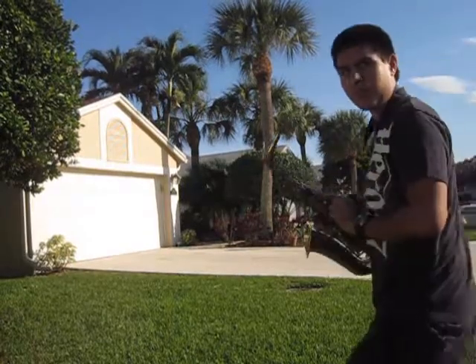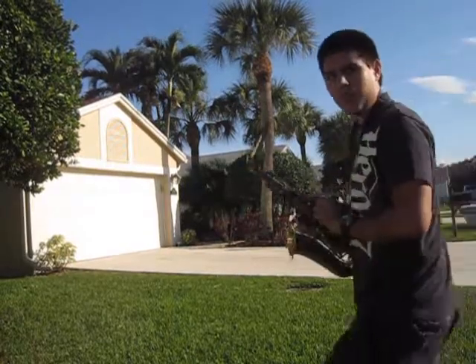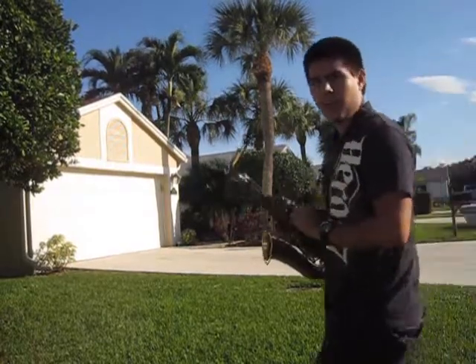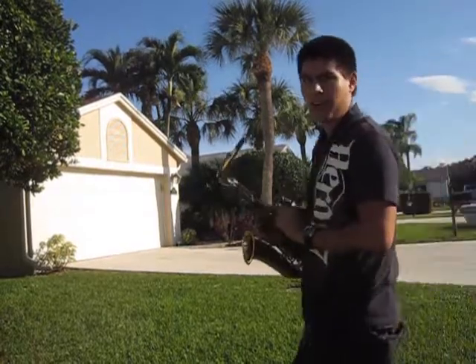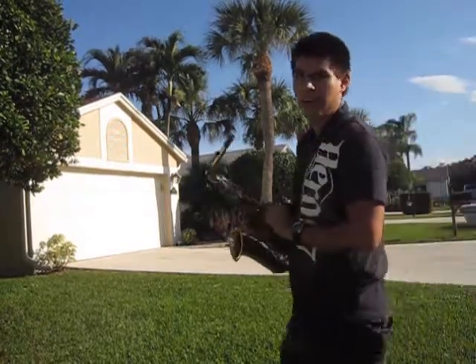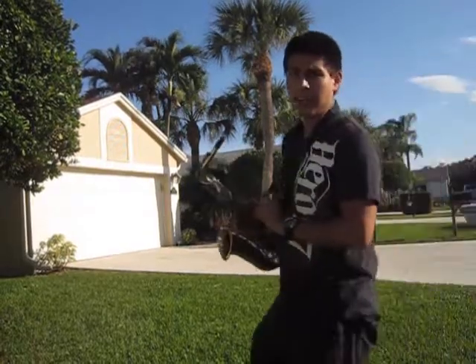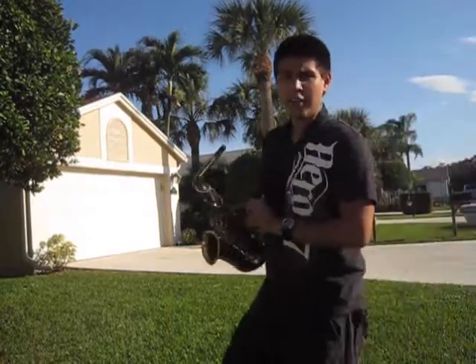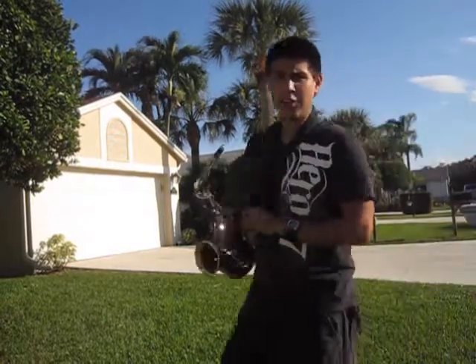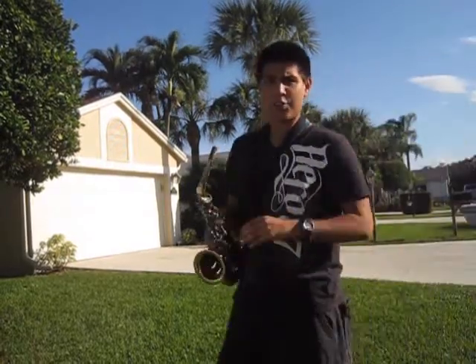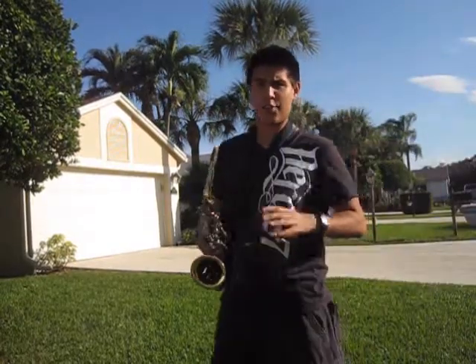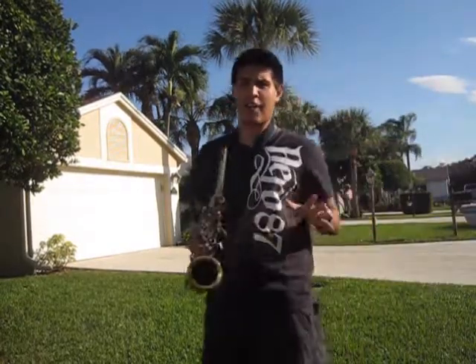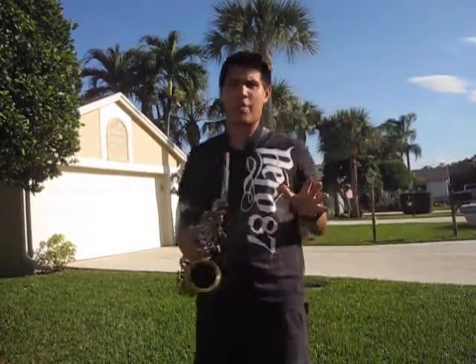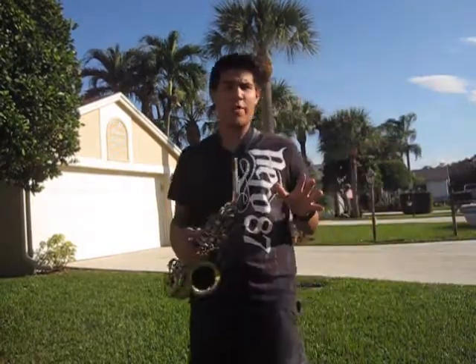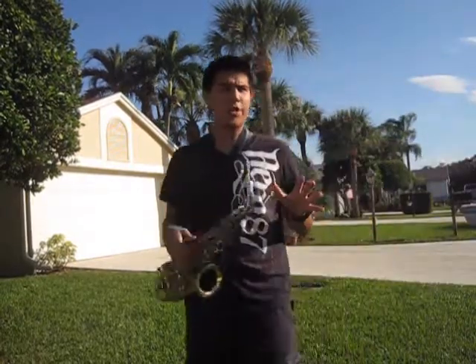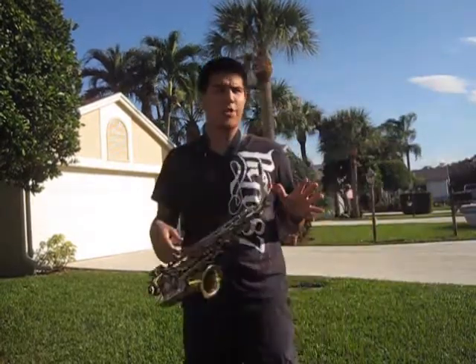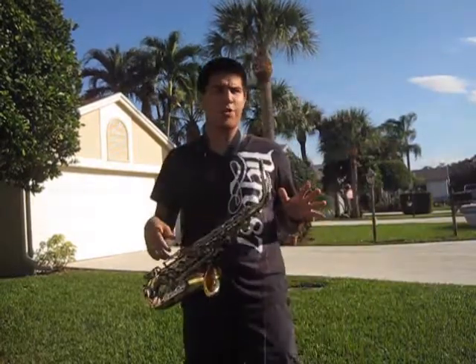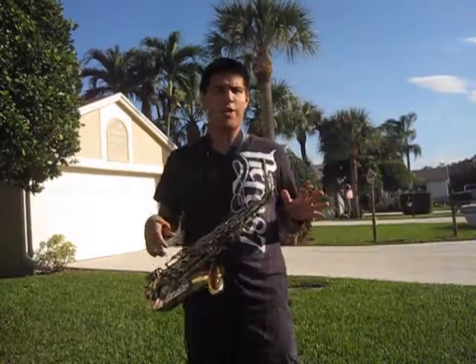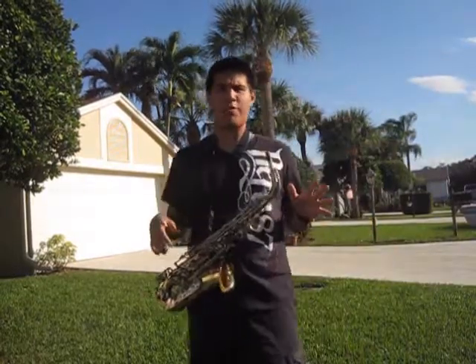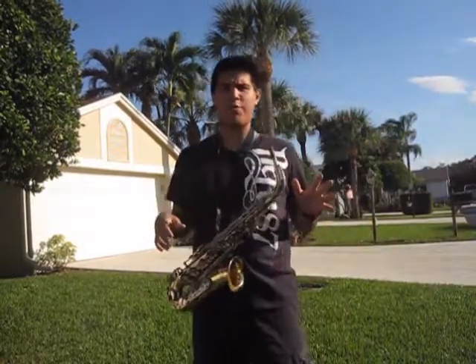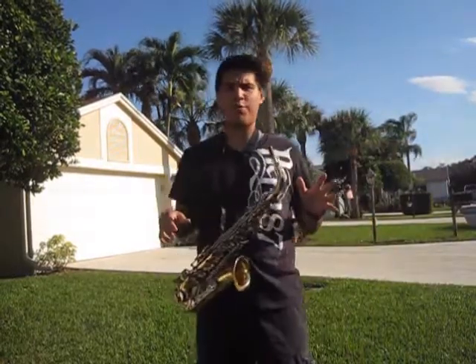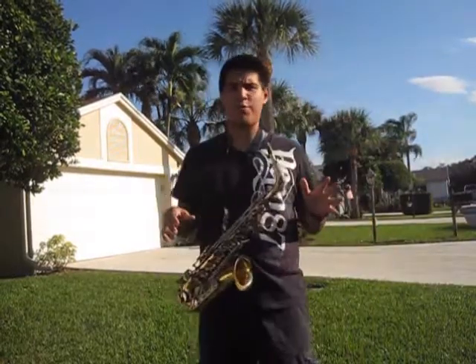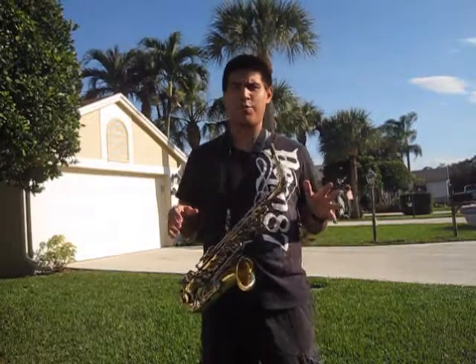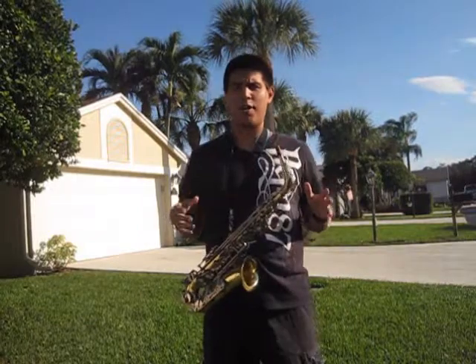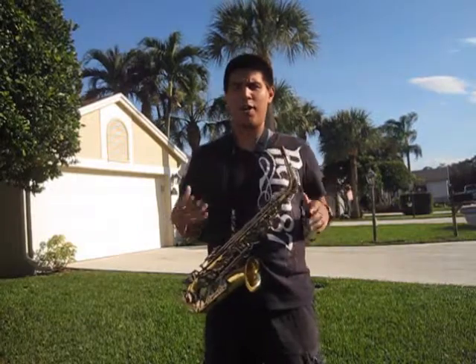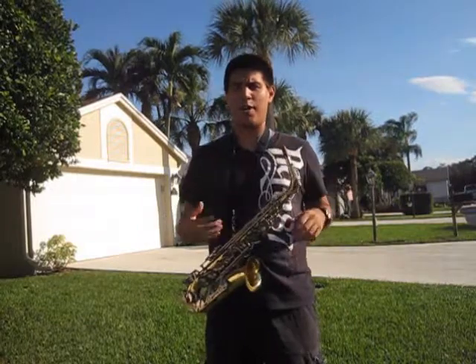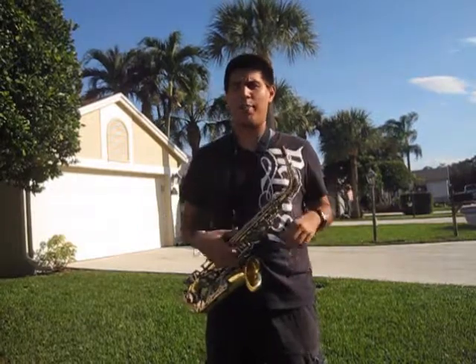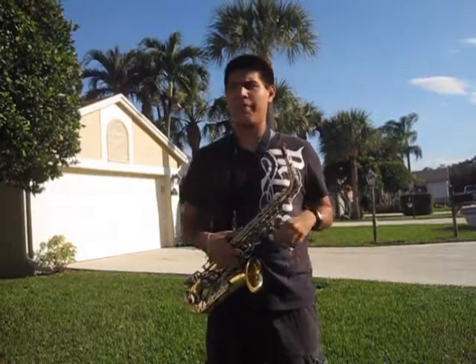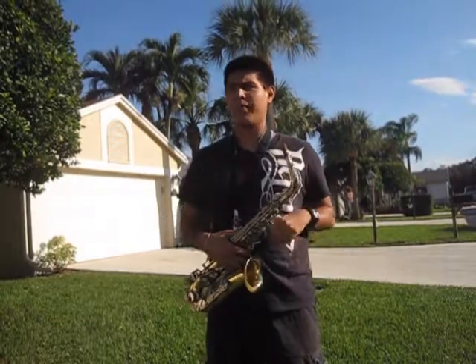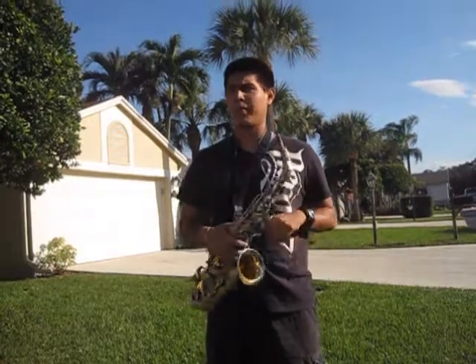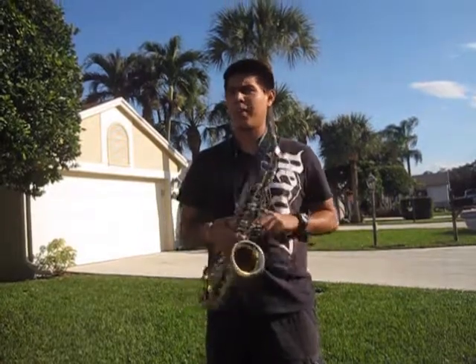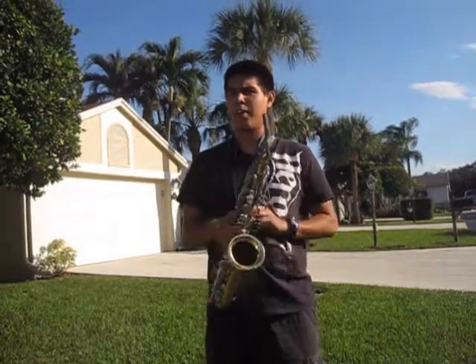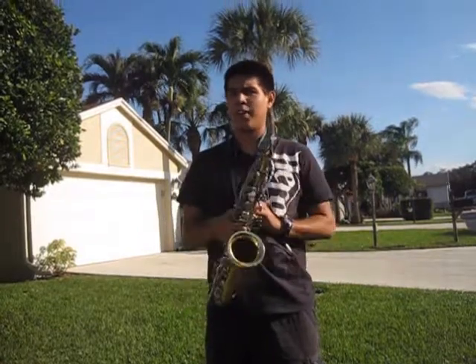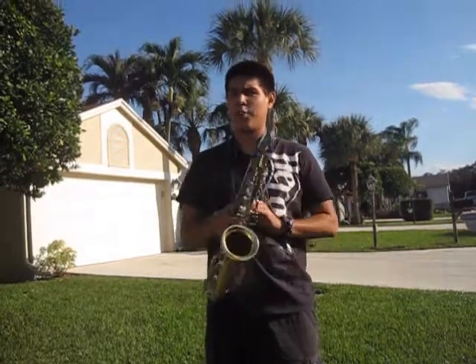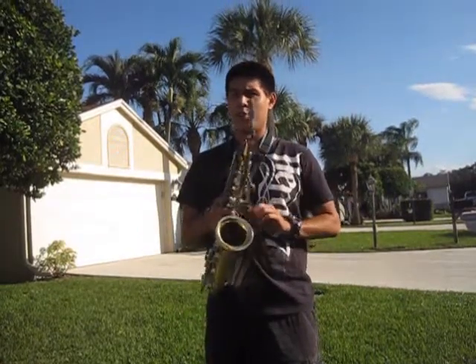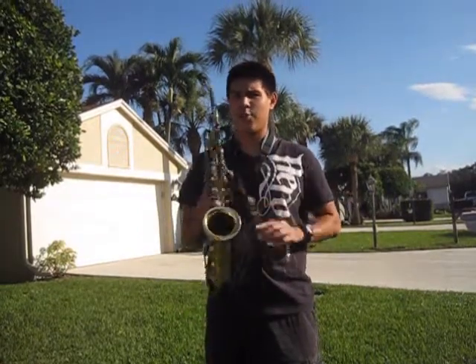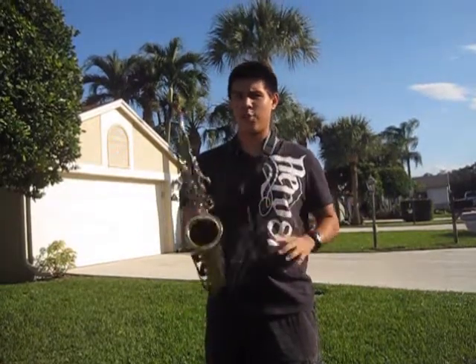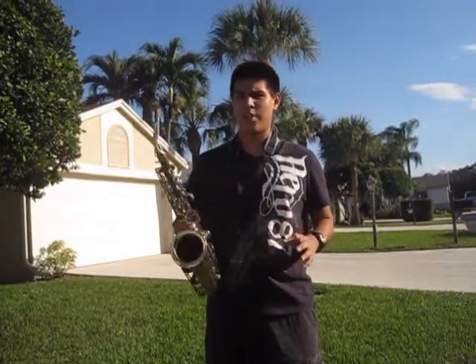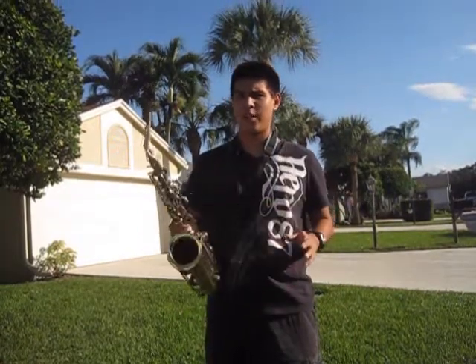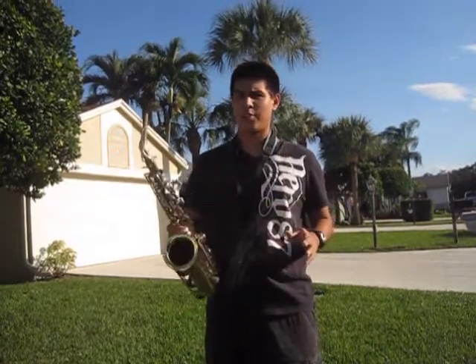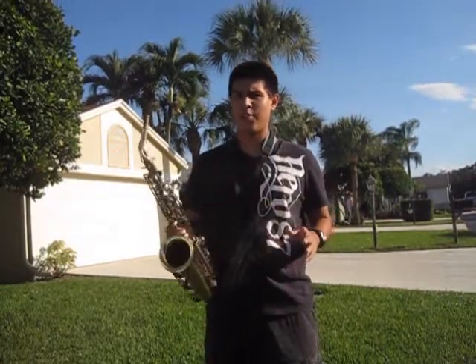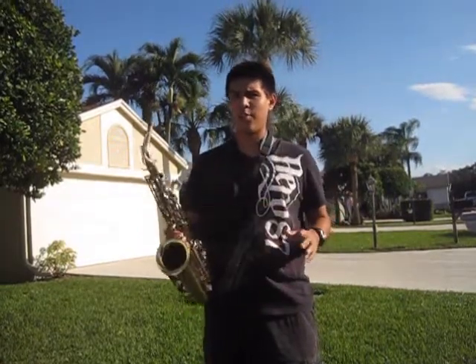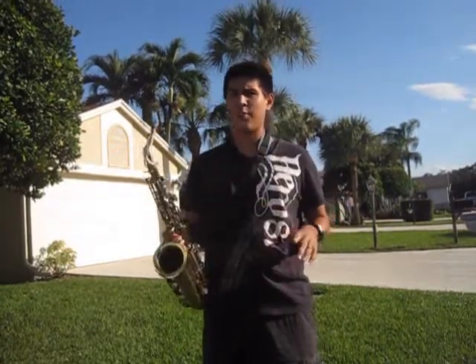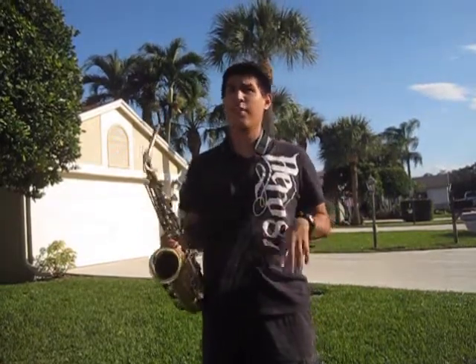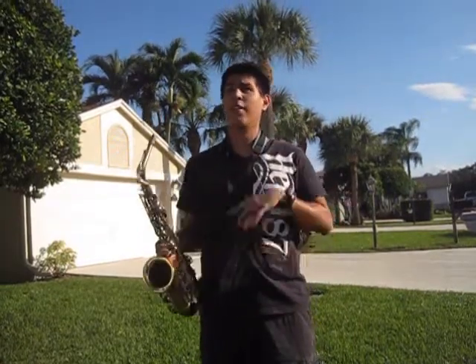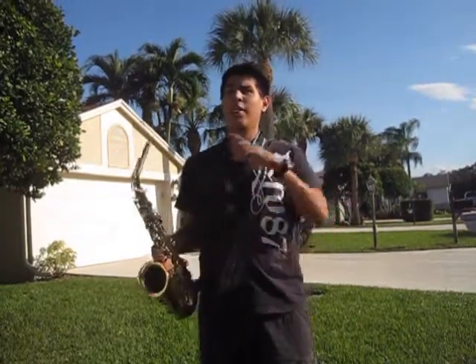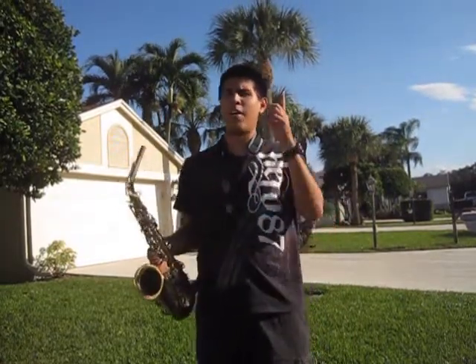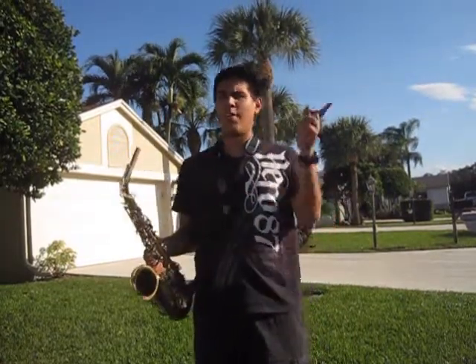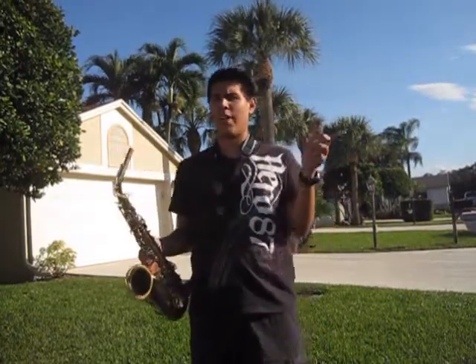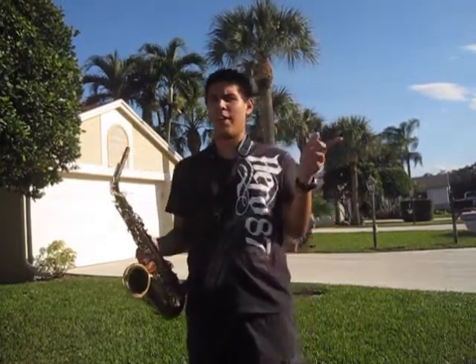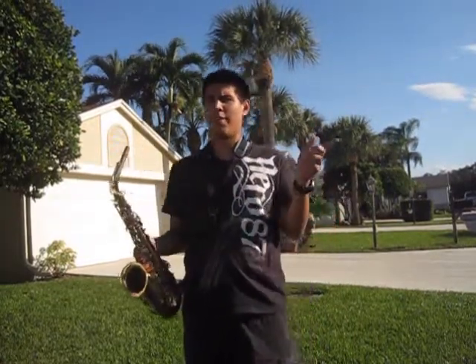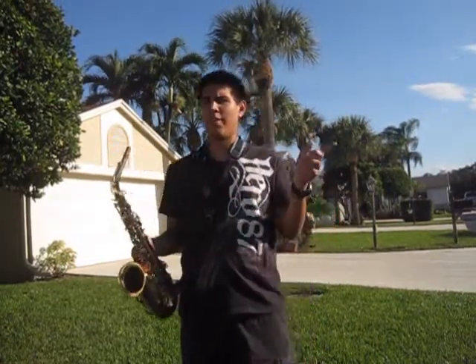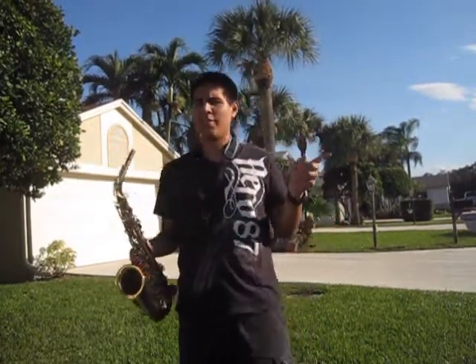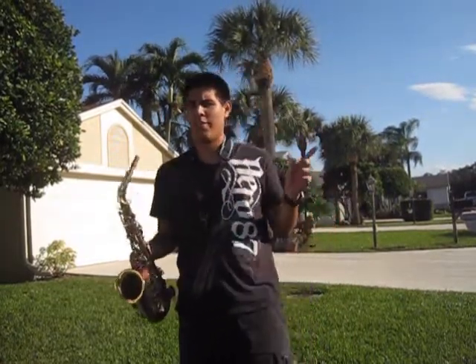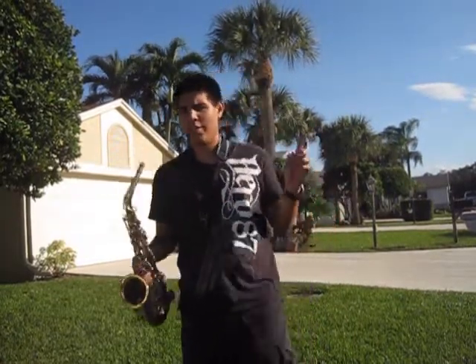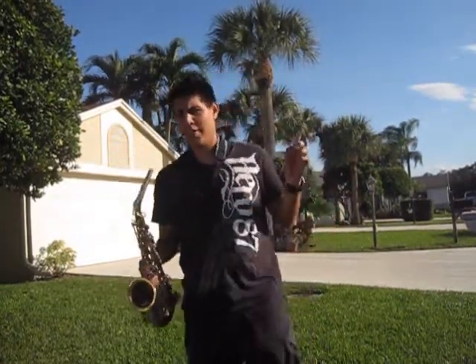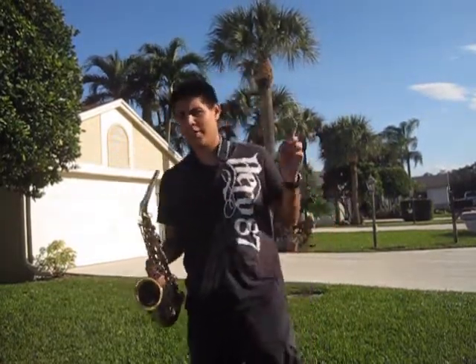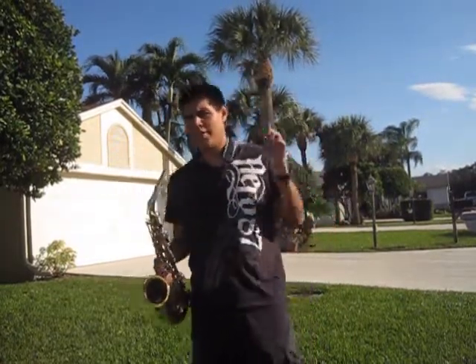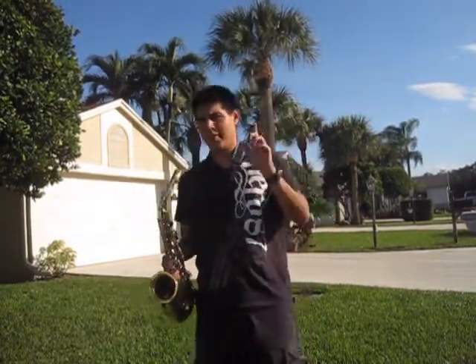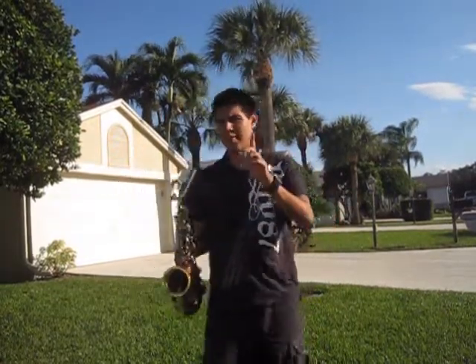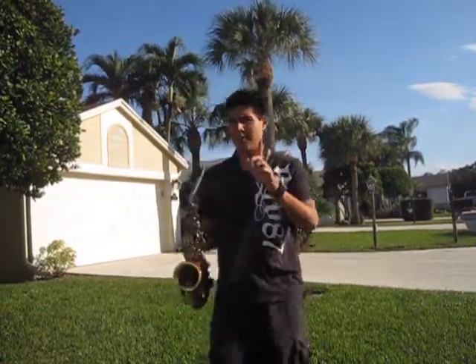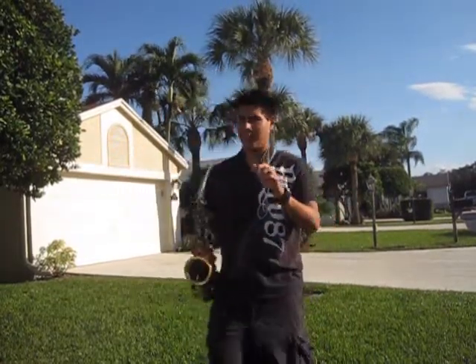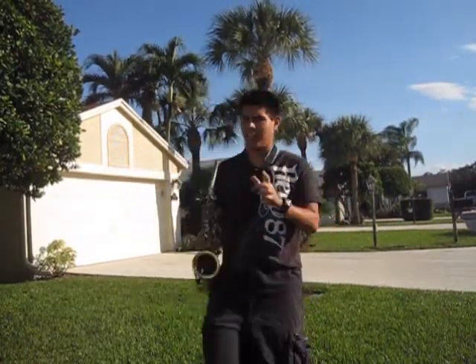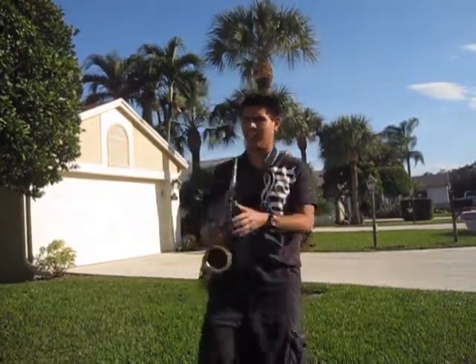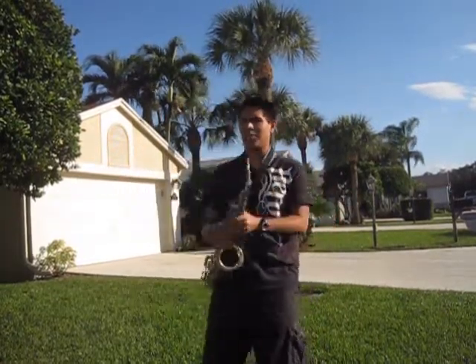Today I'm going to teach you how to roll a saxophone around like this.